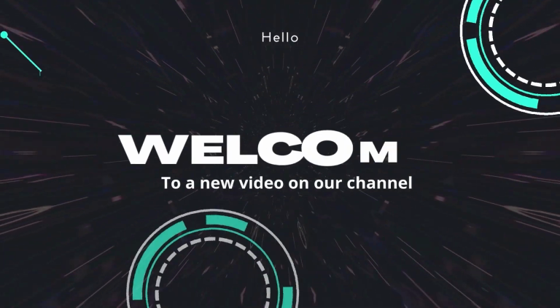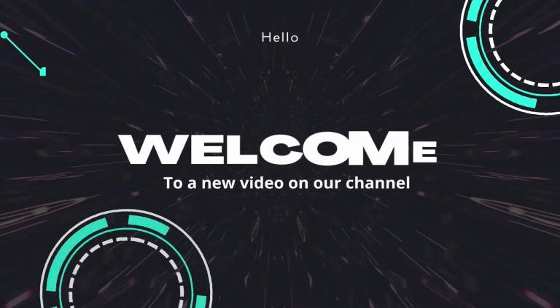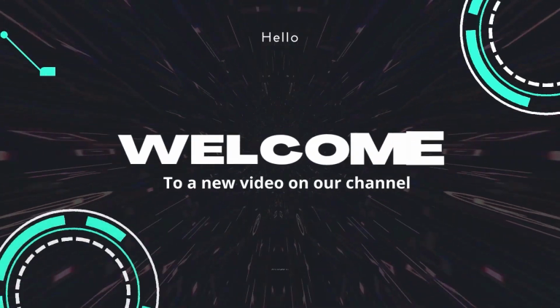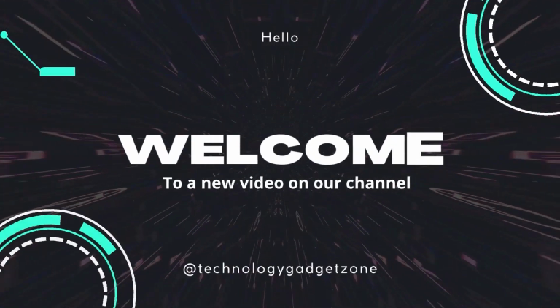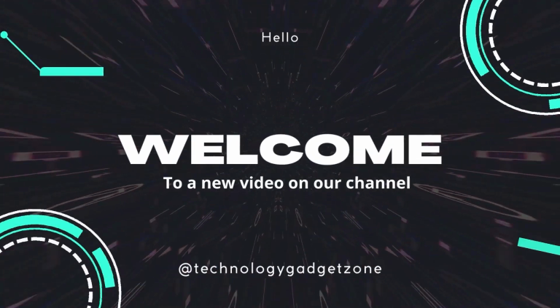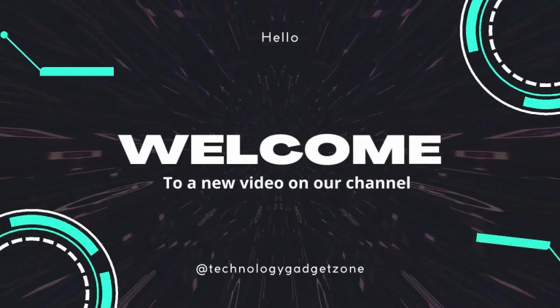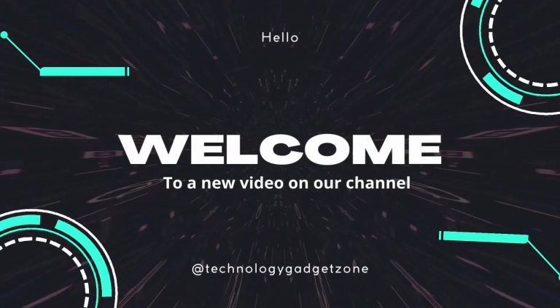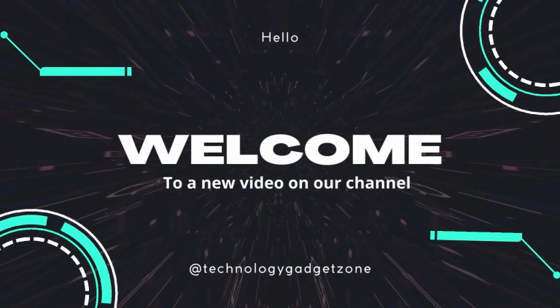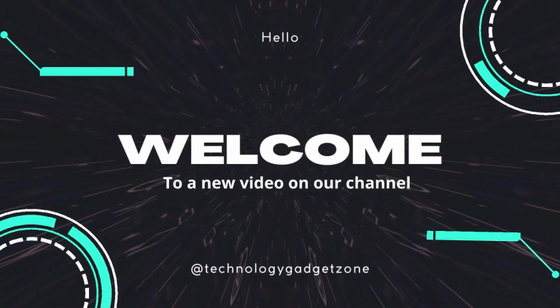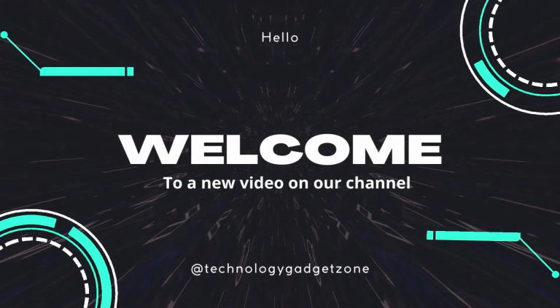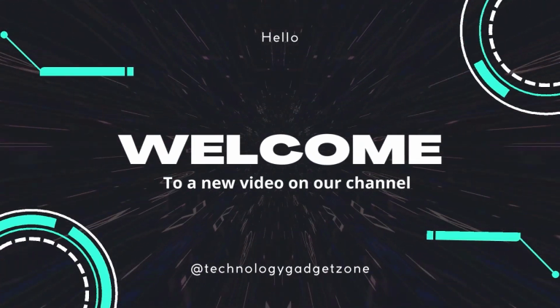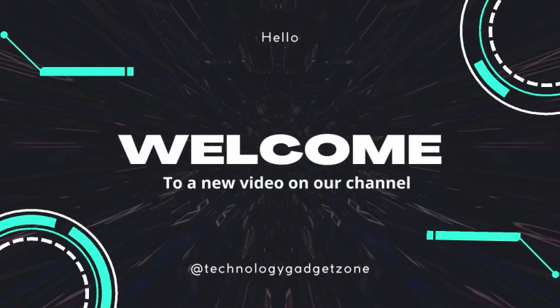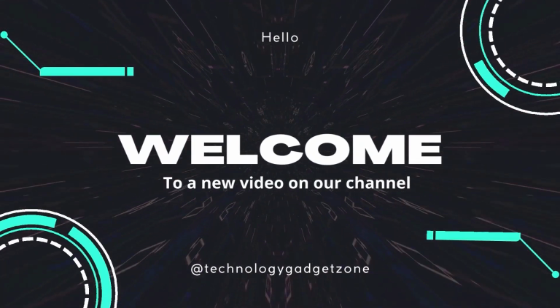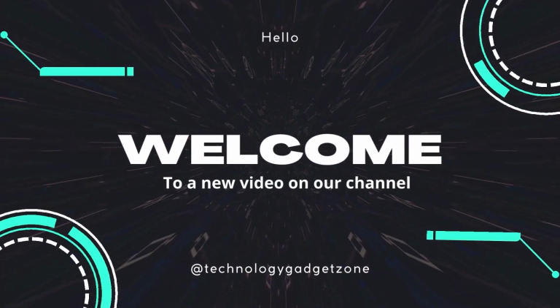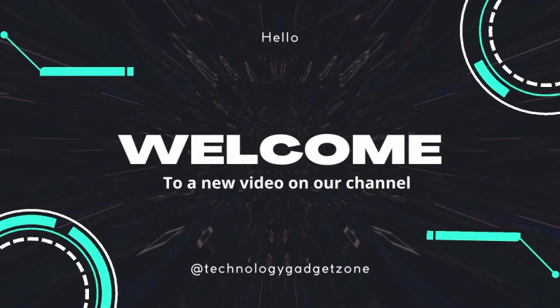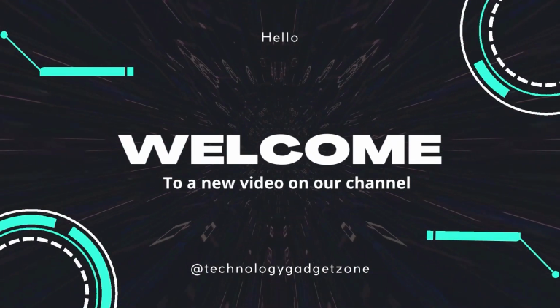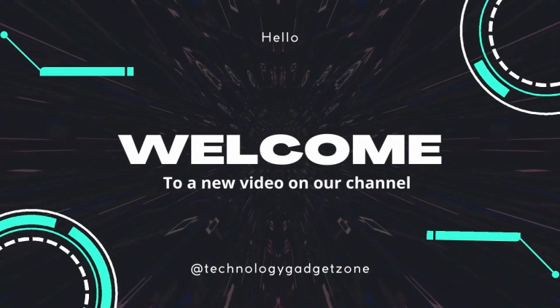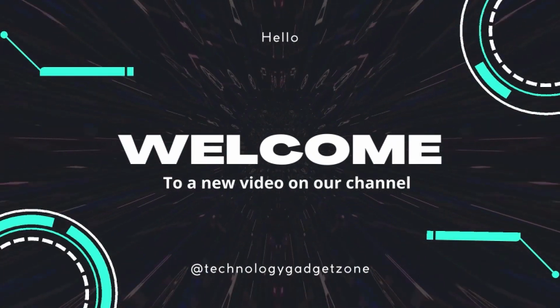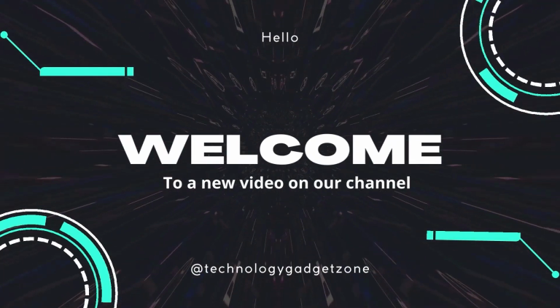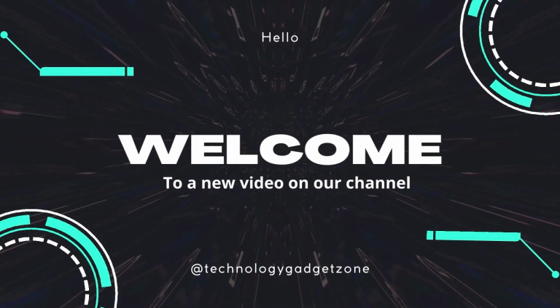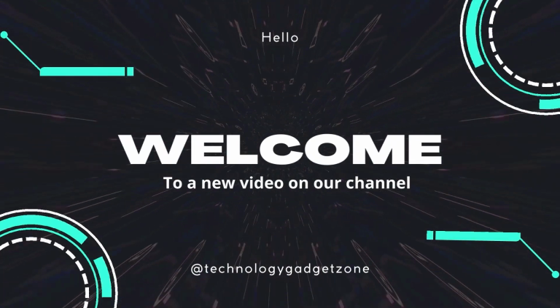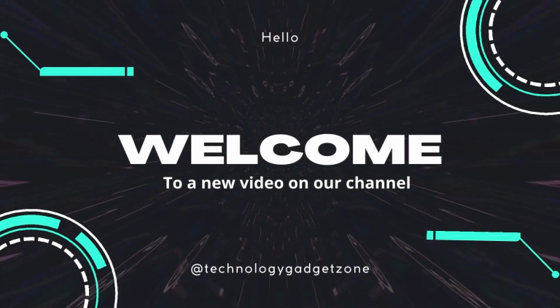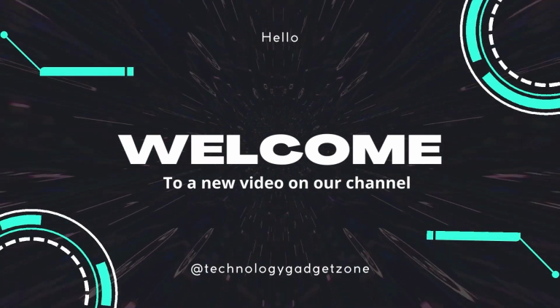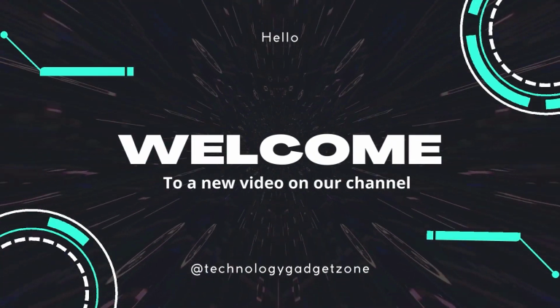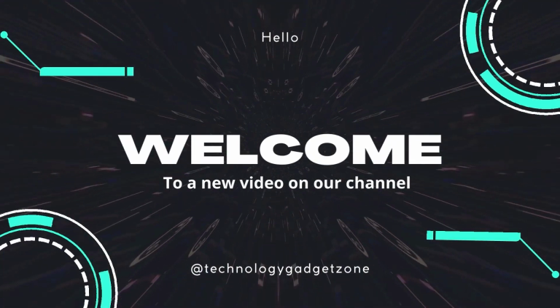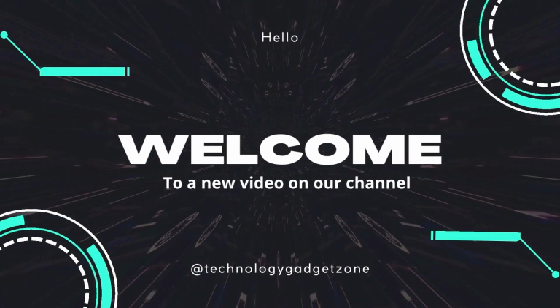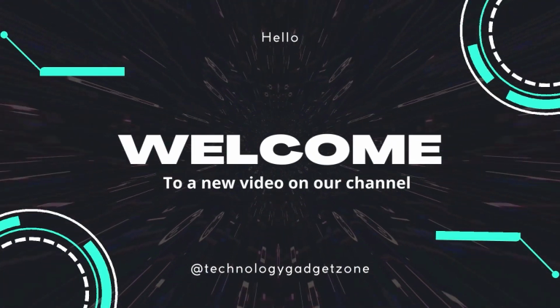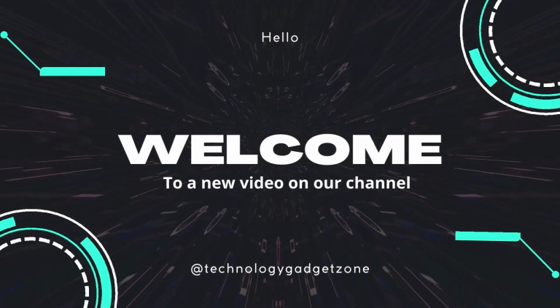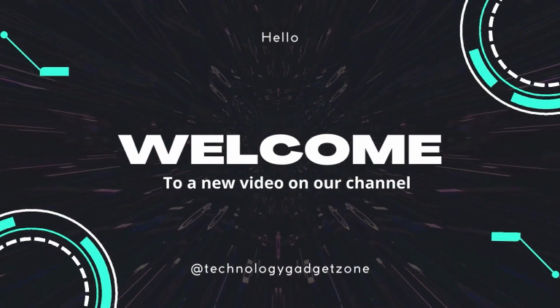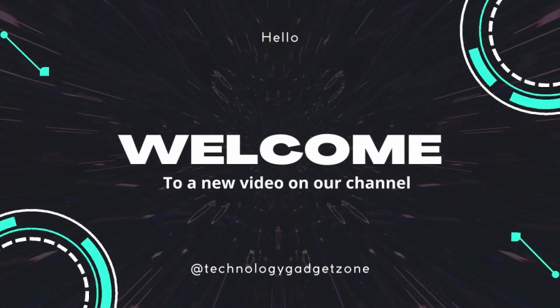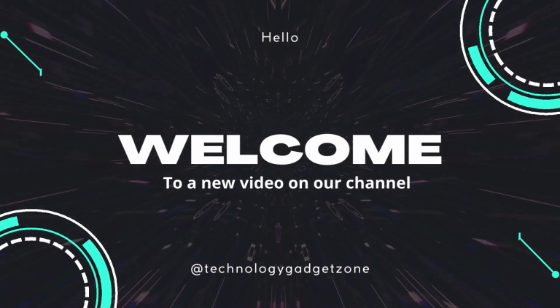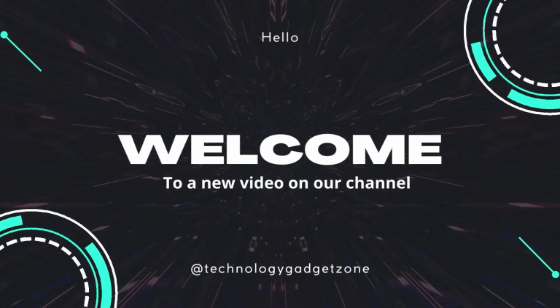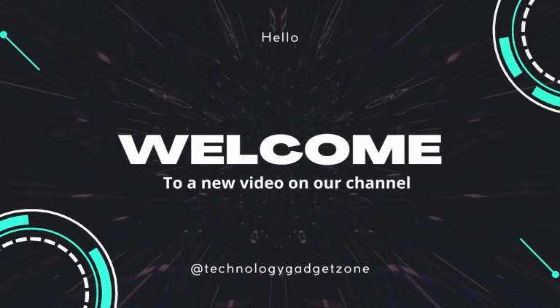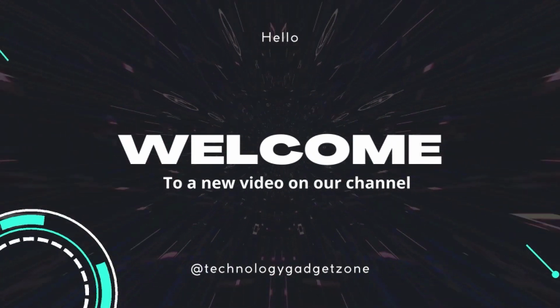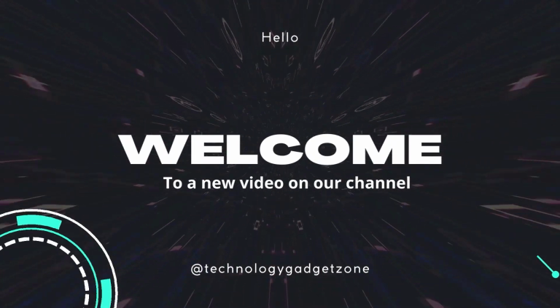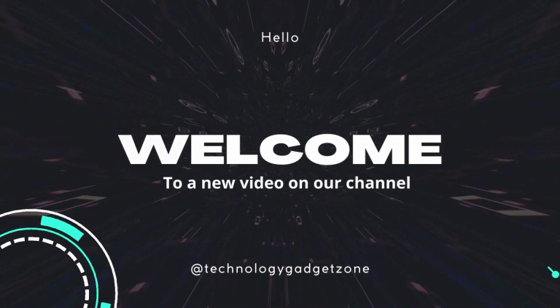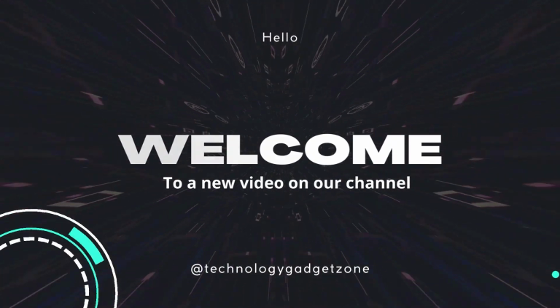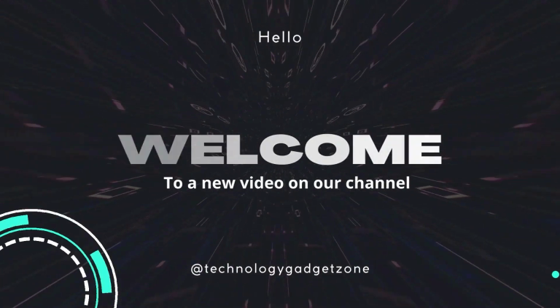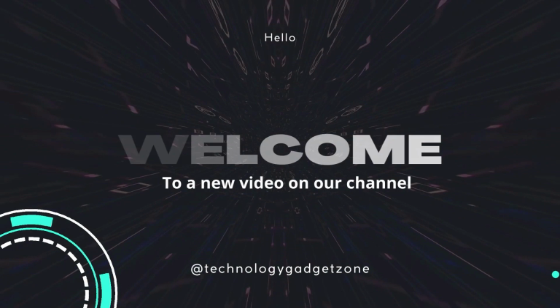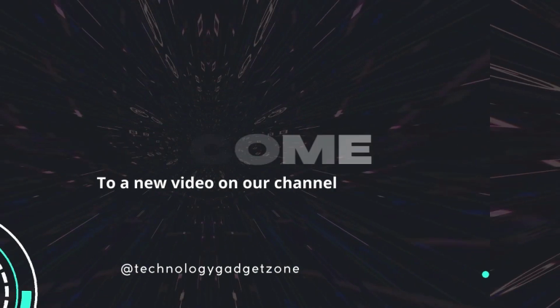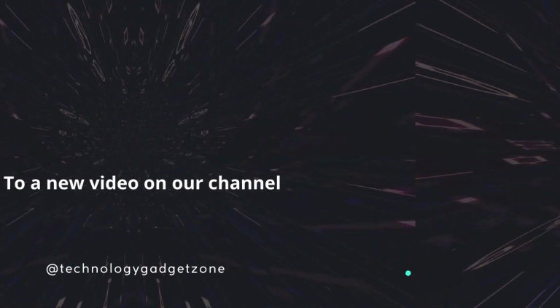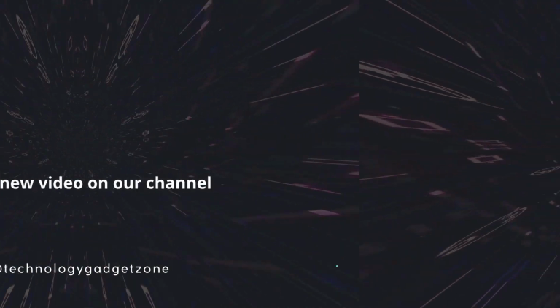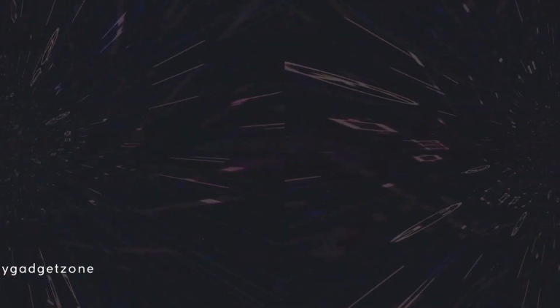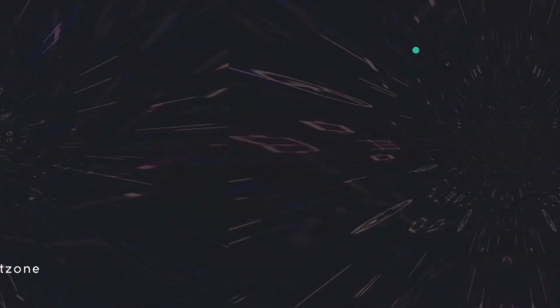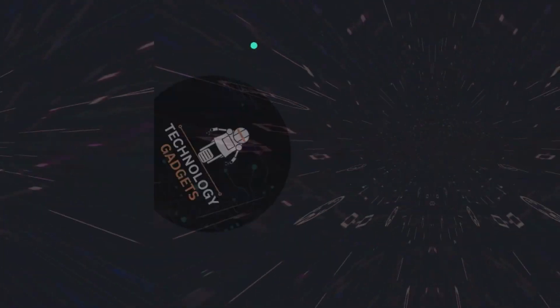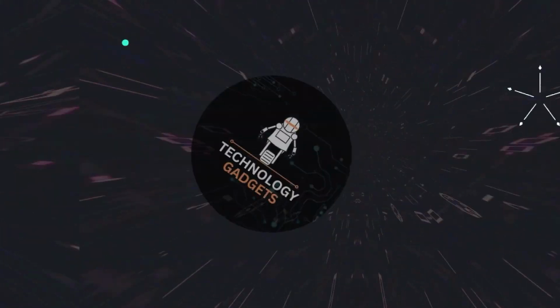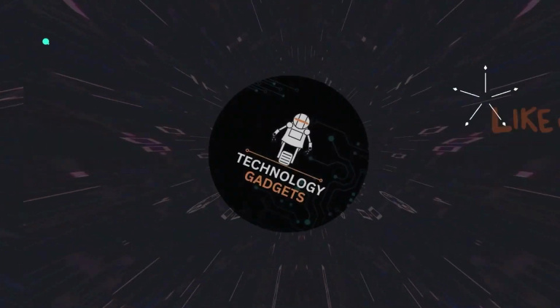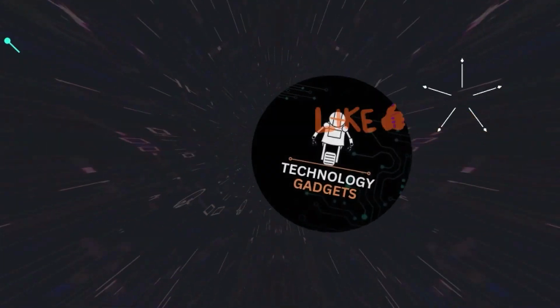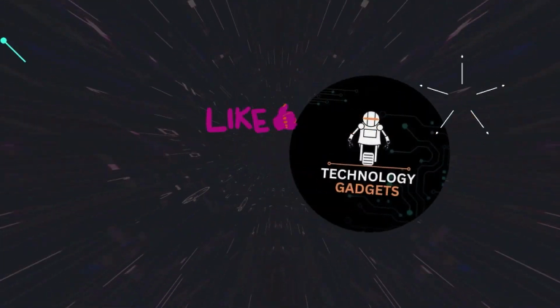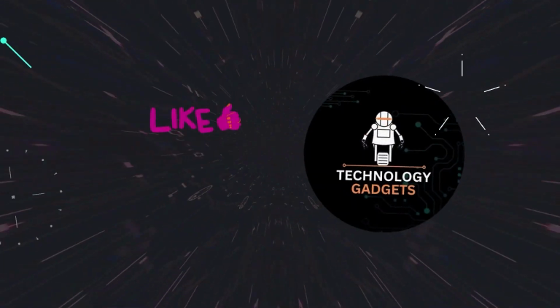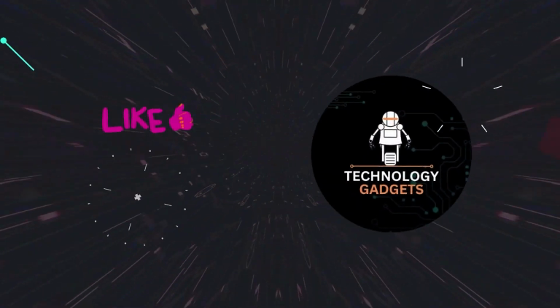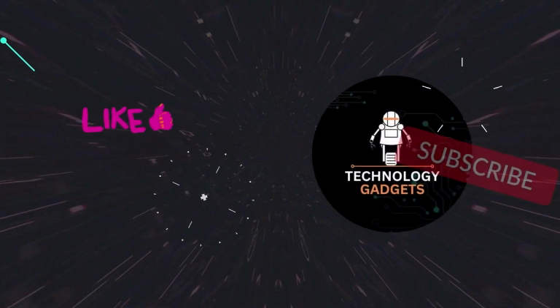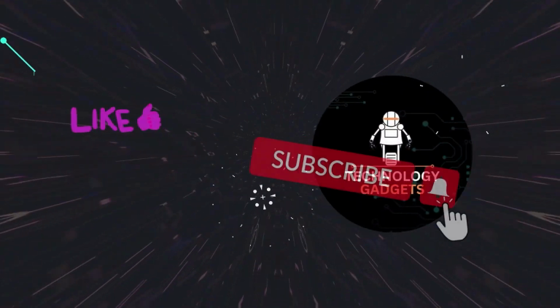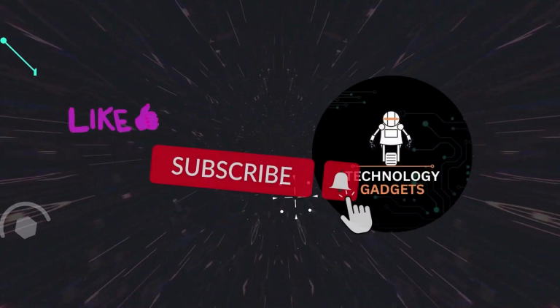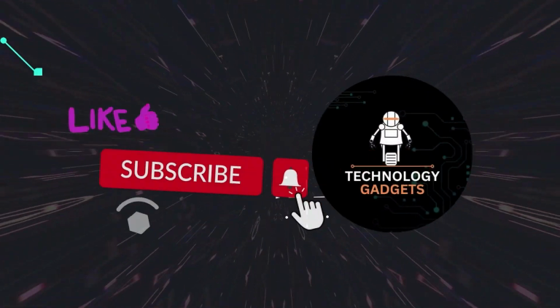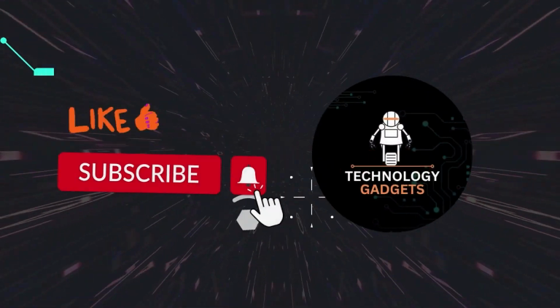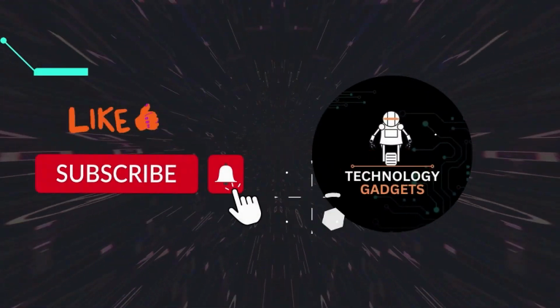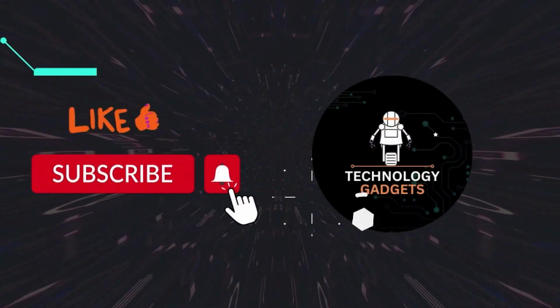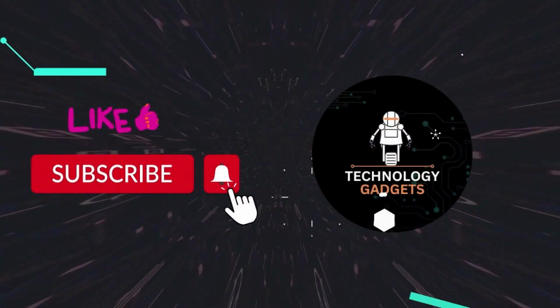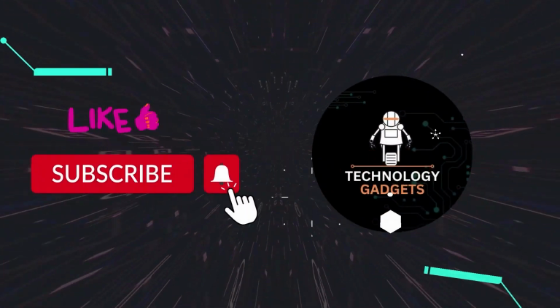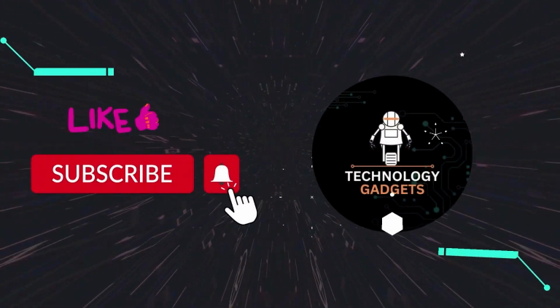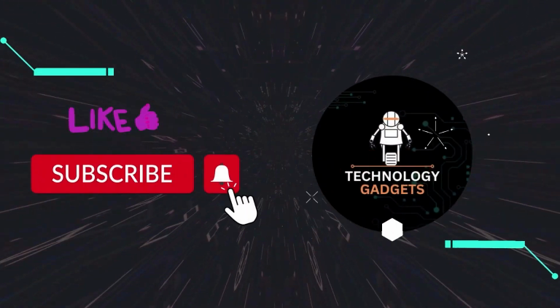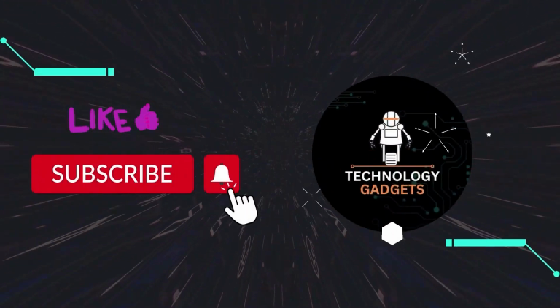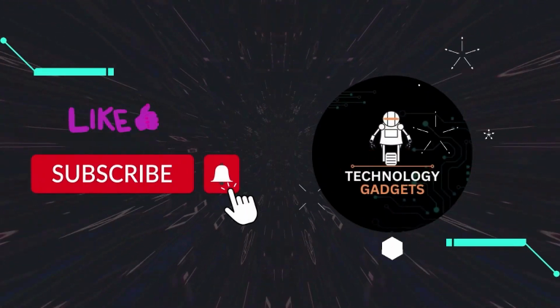Welcome to a brand new video on our channel. Don't forget to subscribe to our channel and like the video.